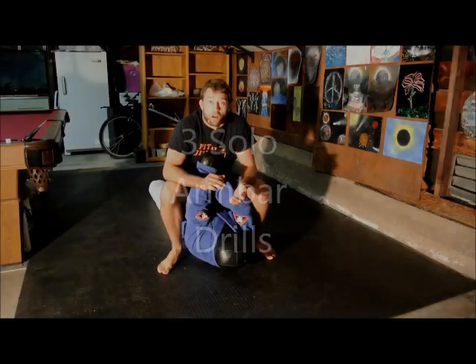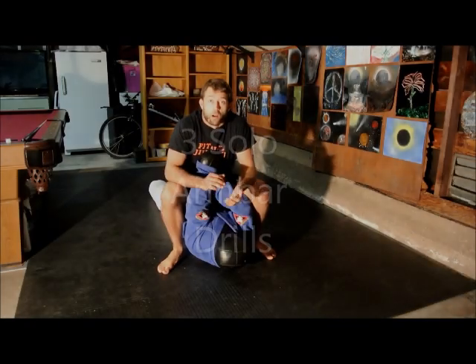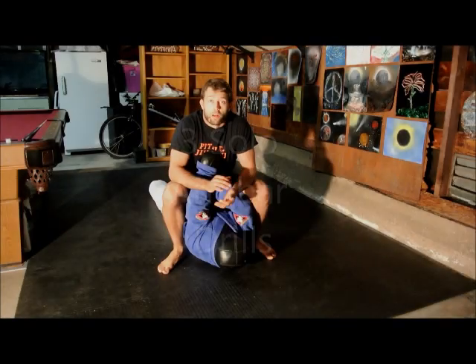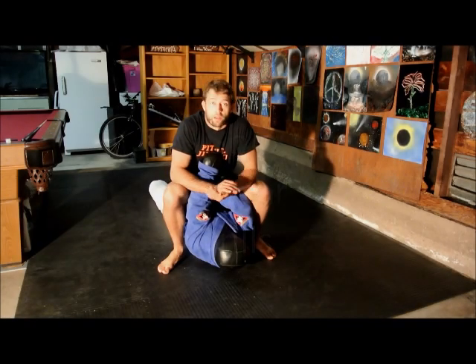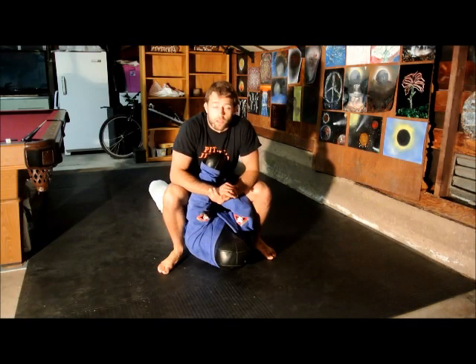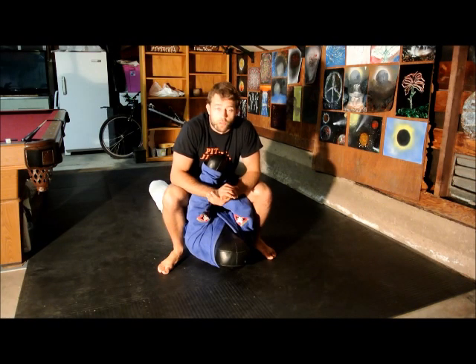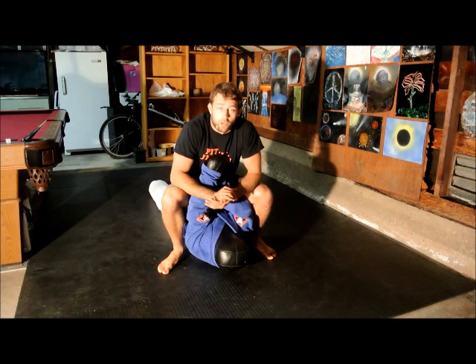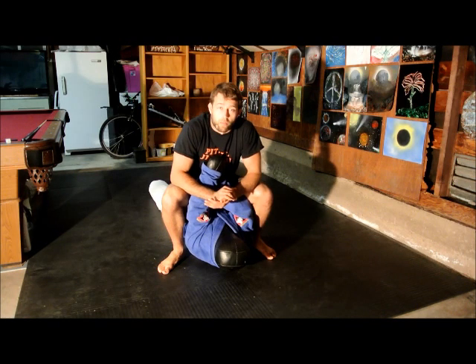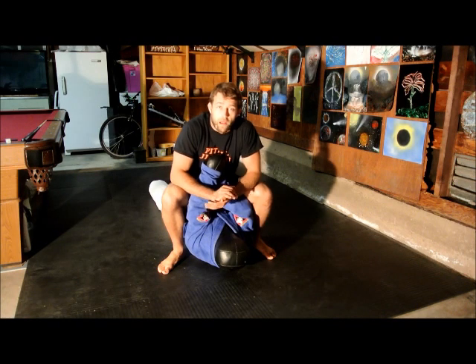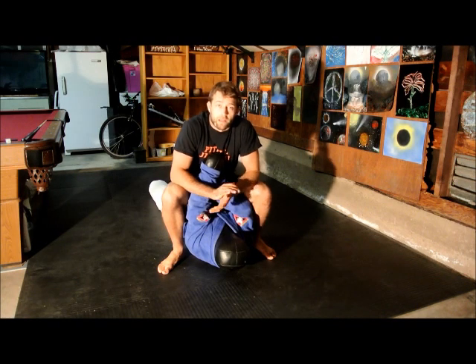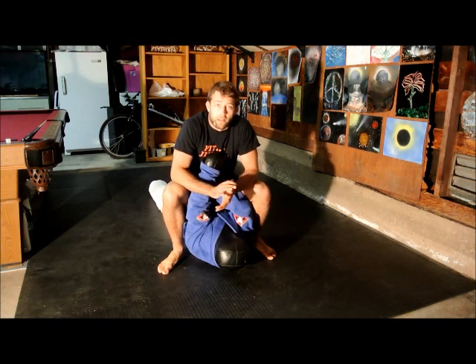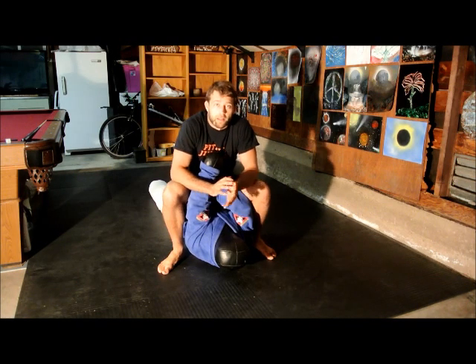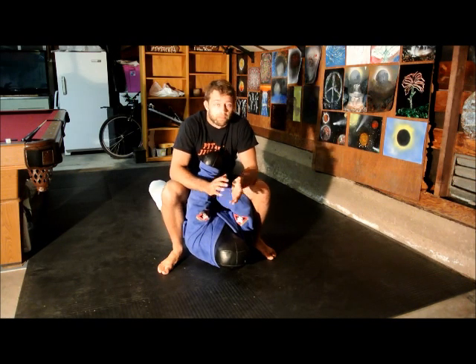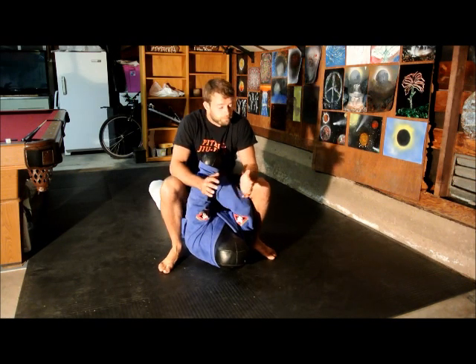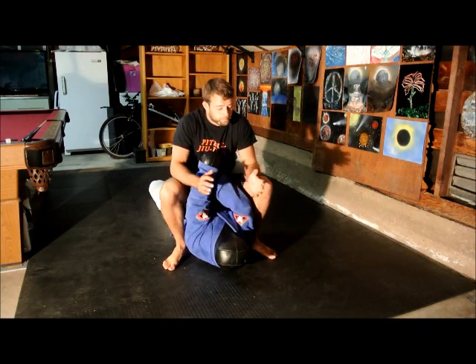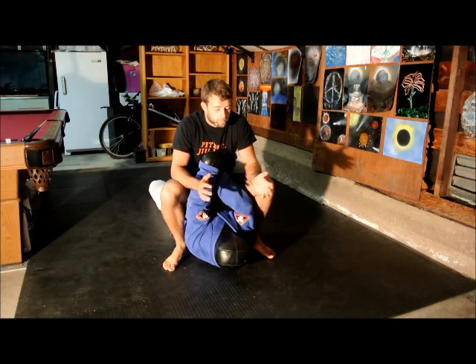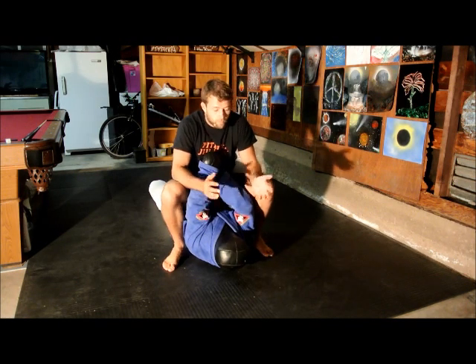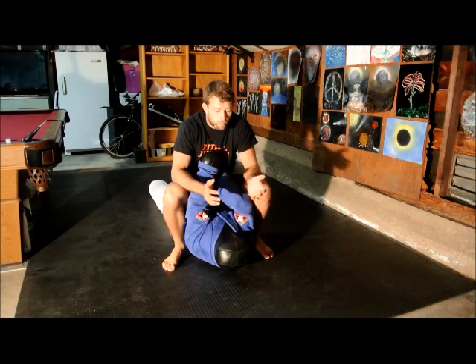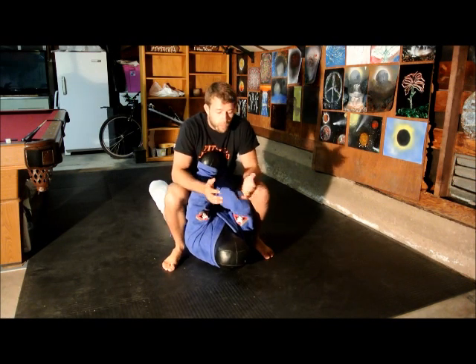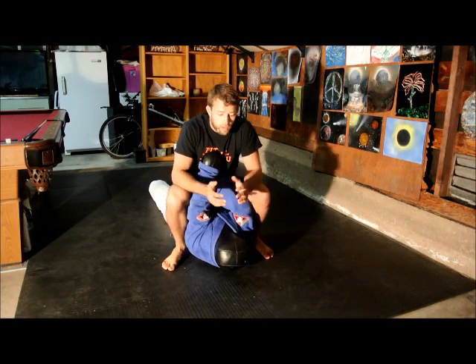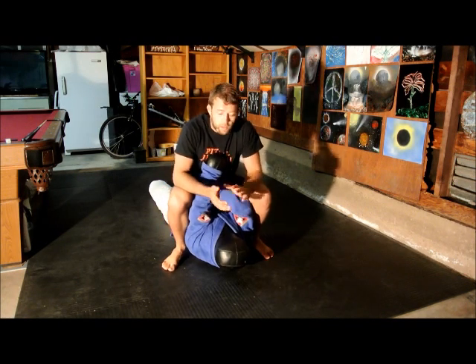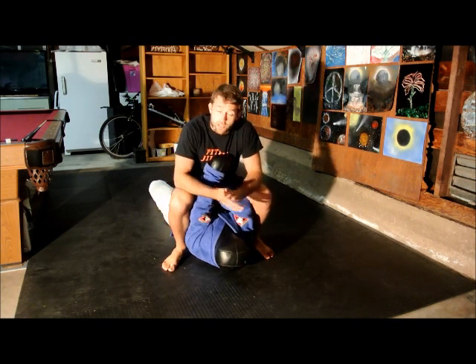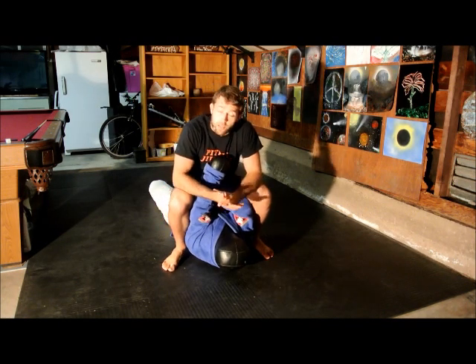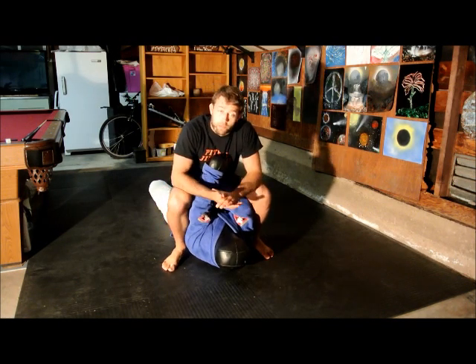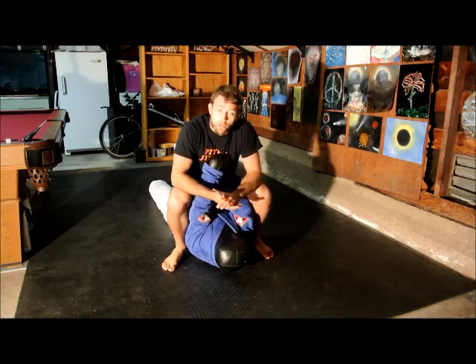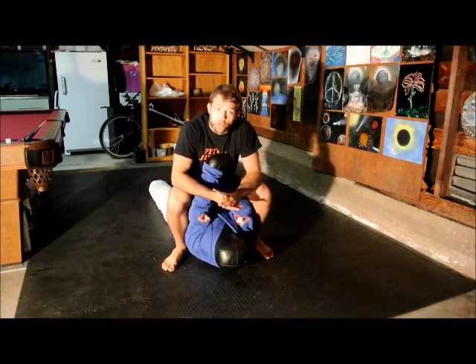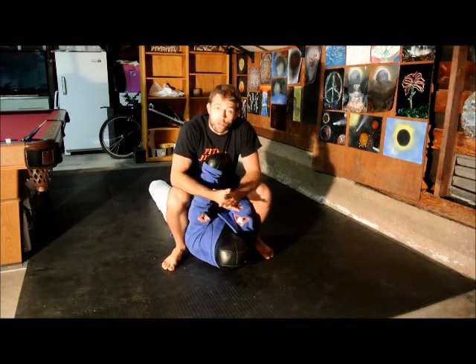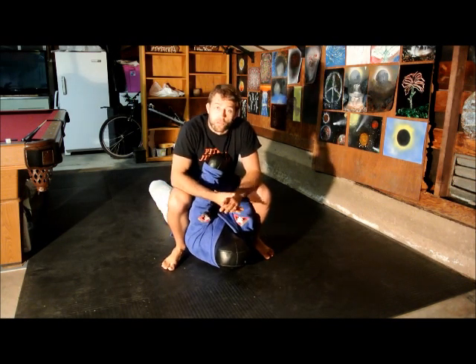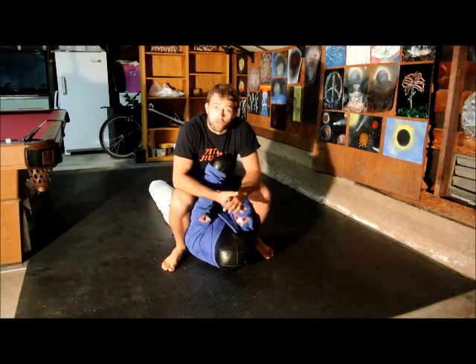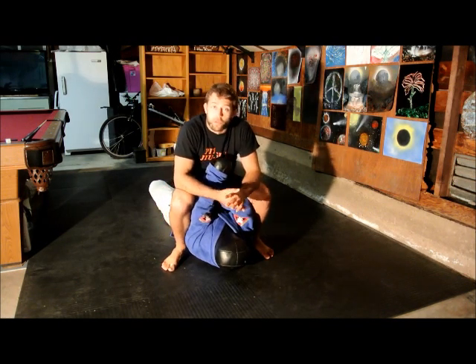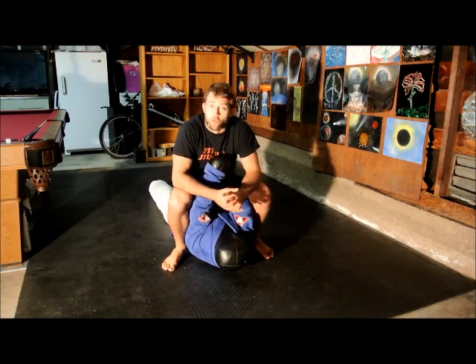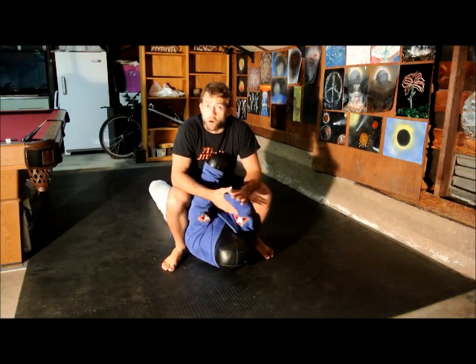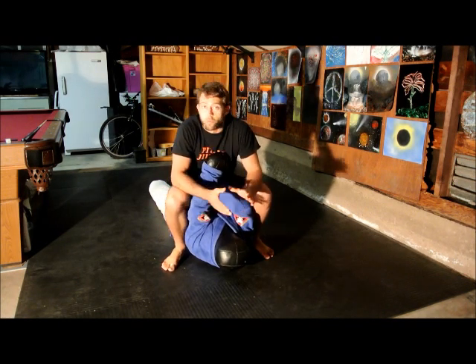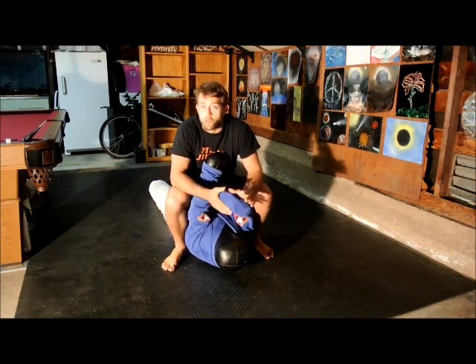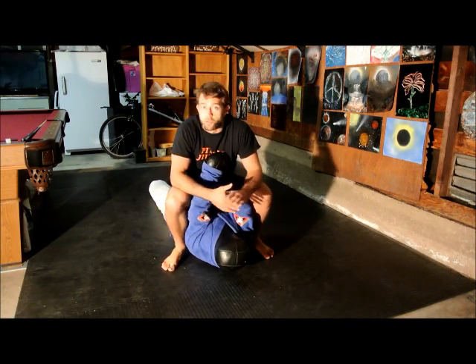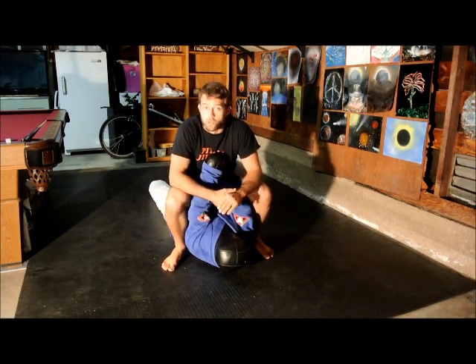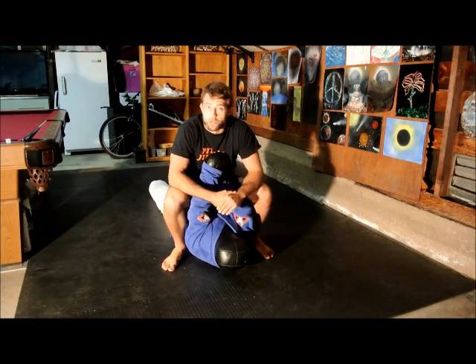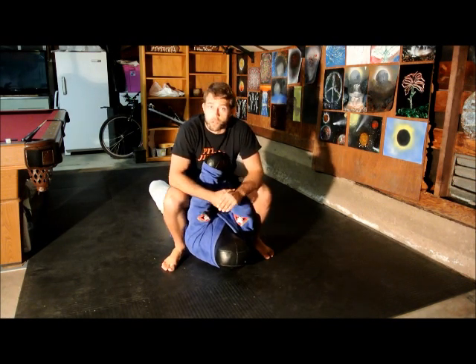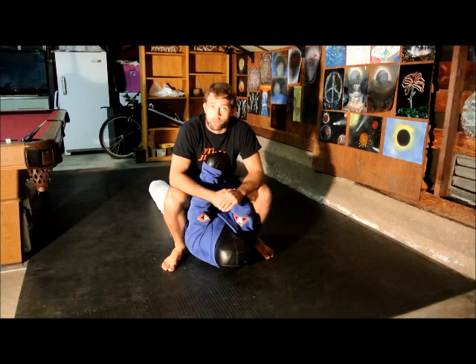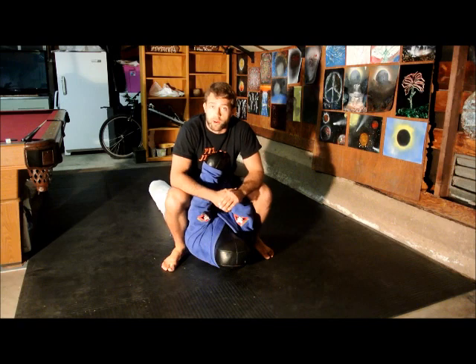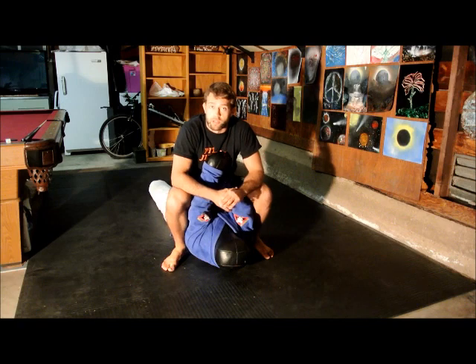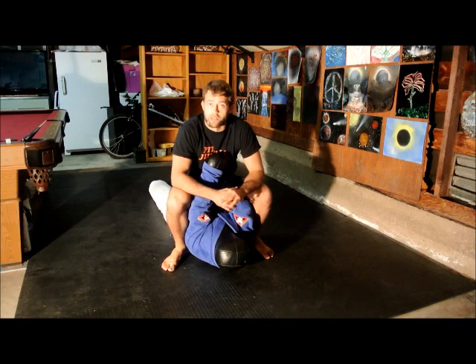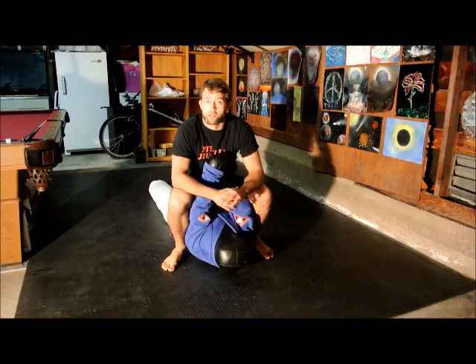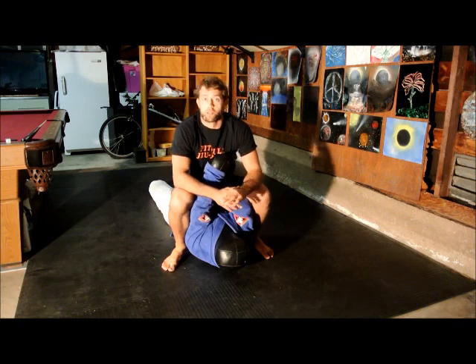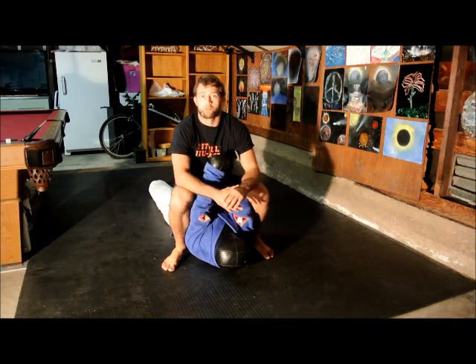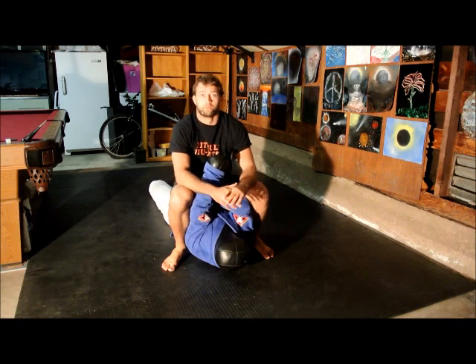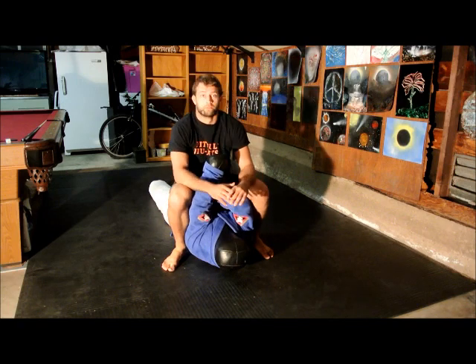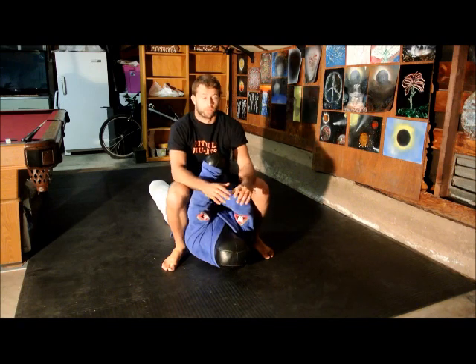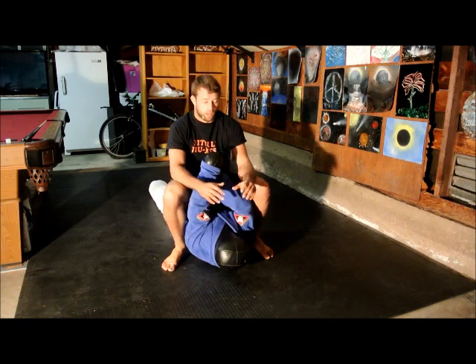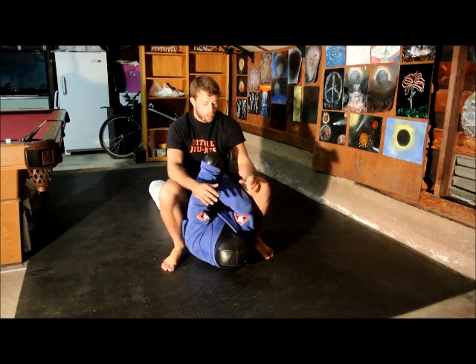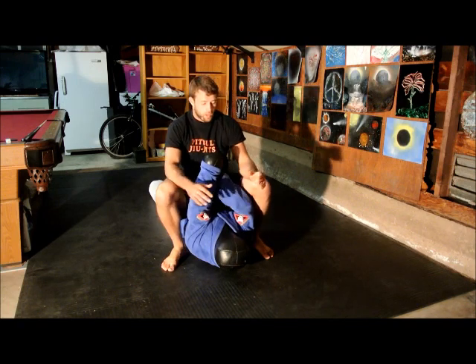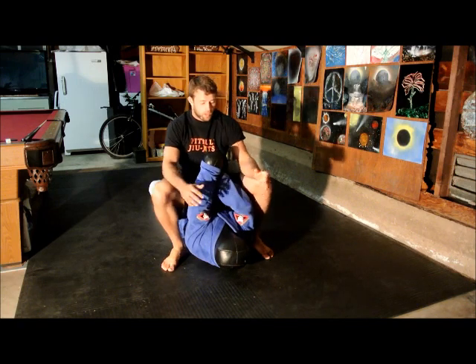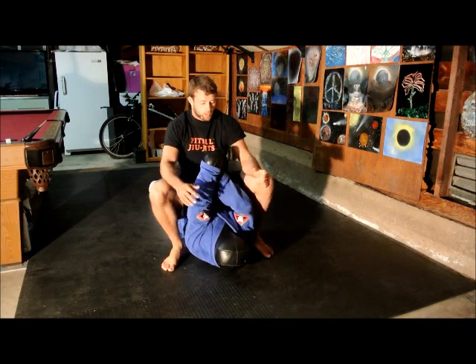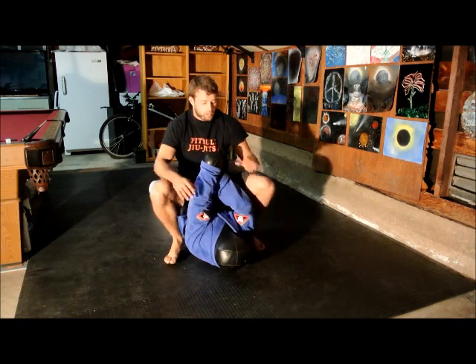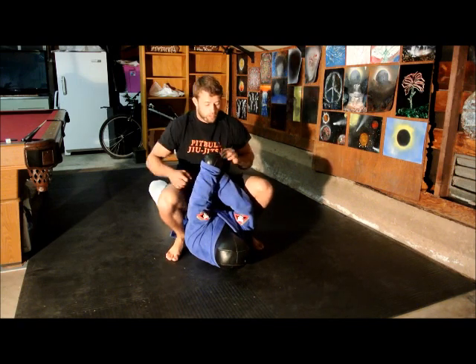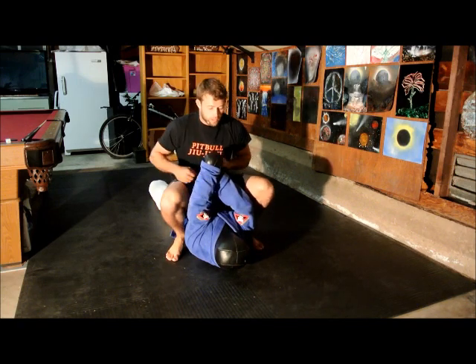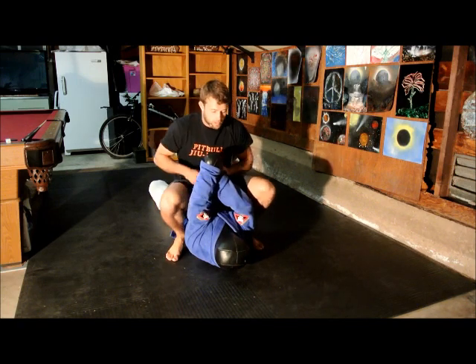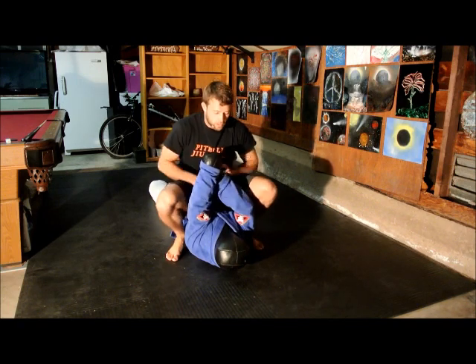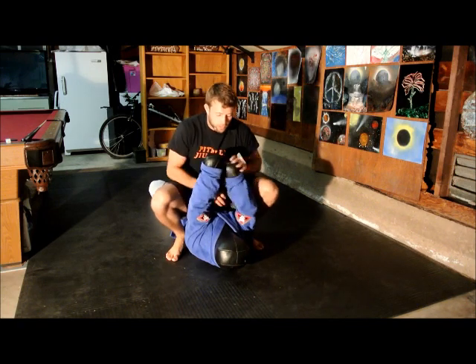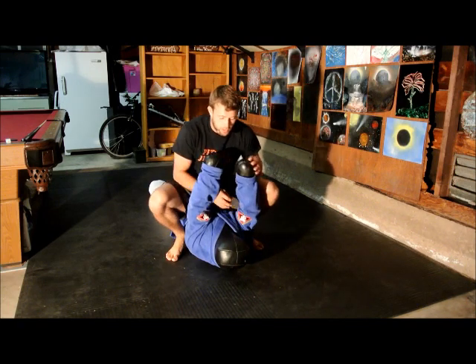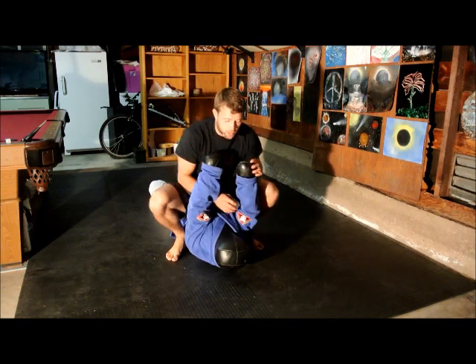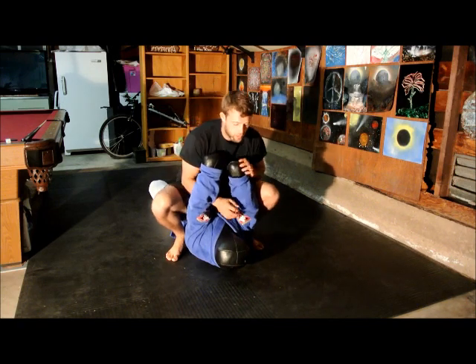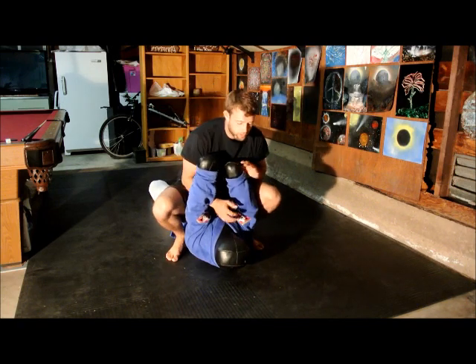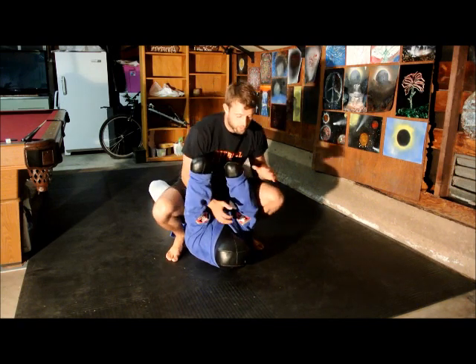Alright guys, welcome back again. Today I'm going to show you a few armbar drills you can practice on your own. Let's go ahead and get started.